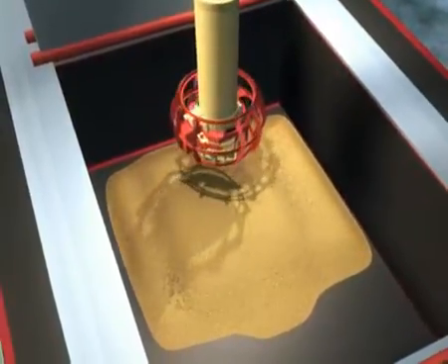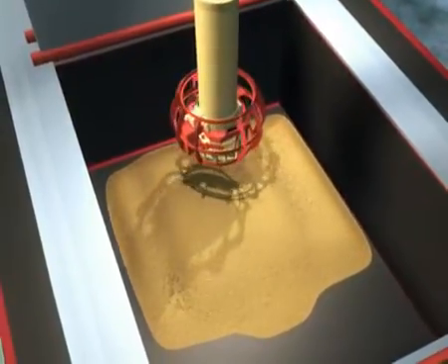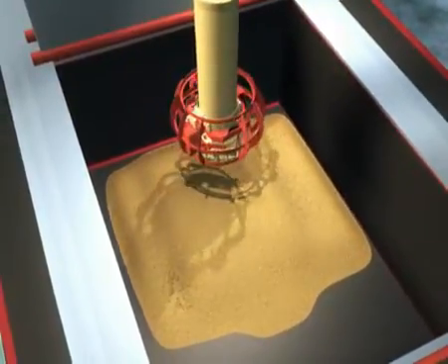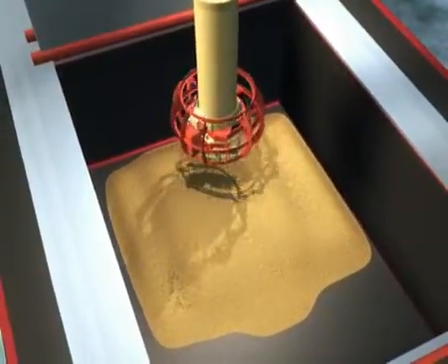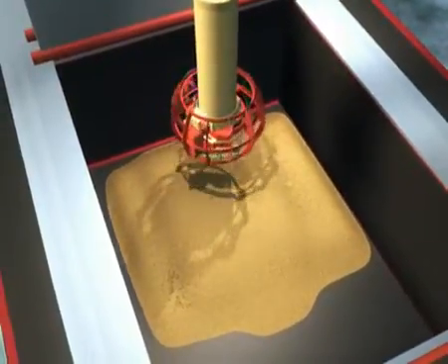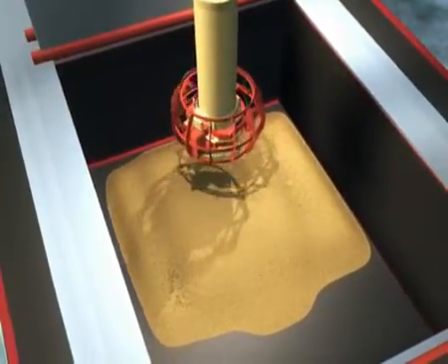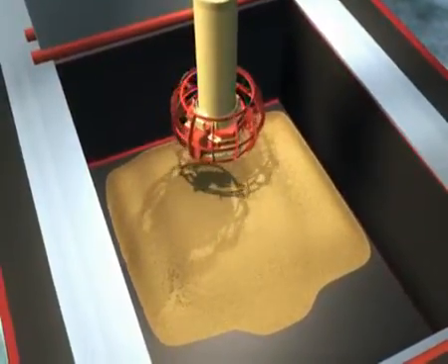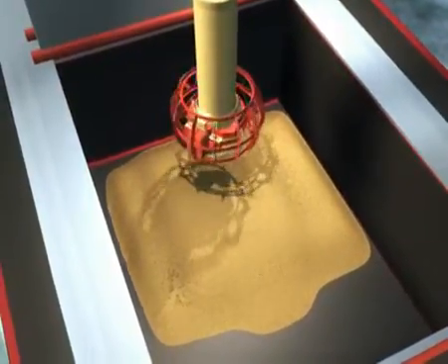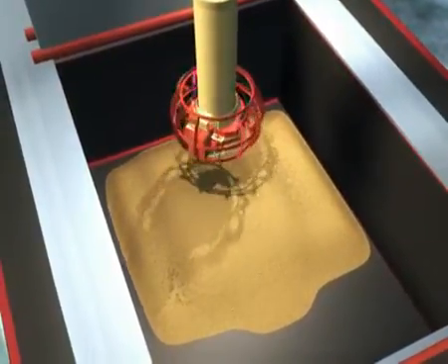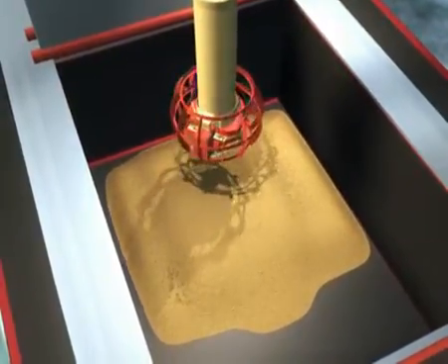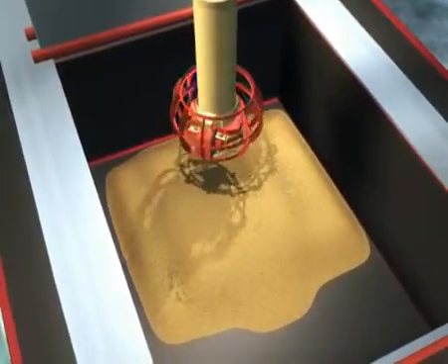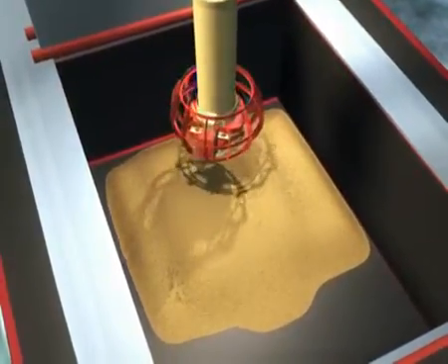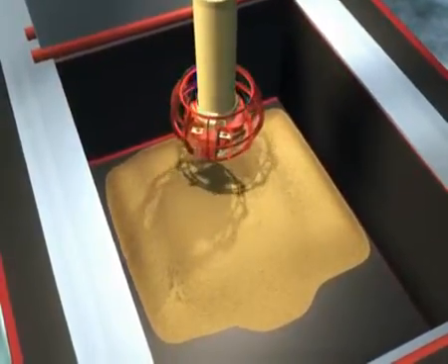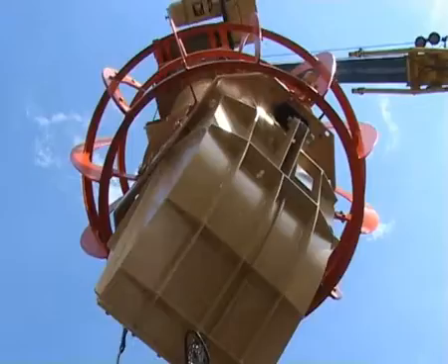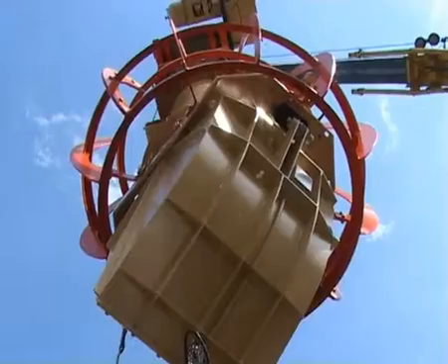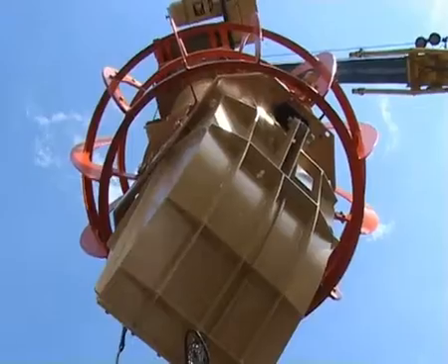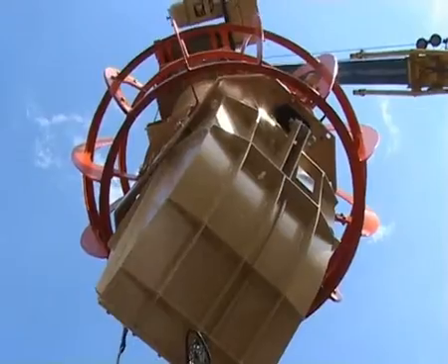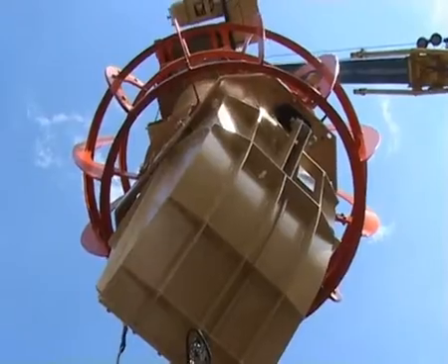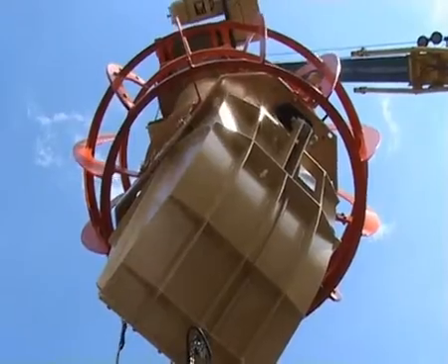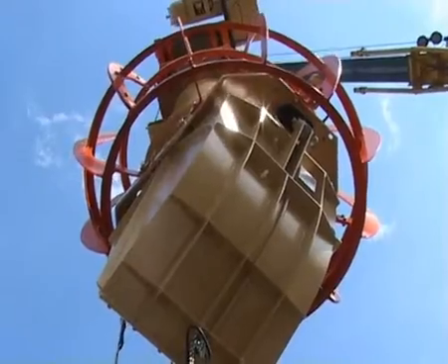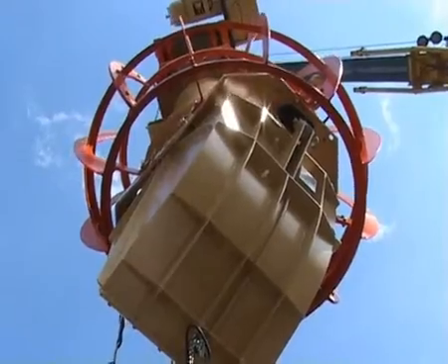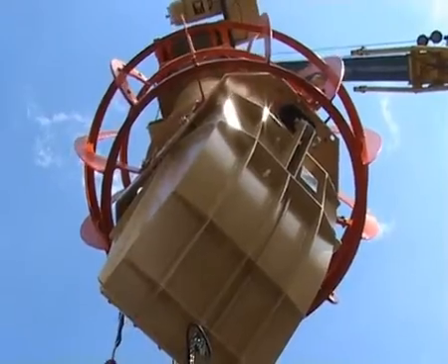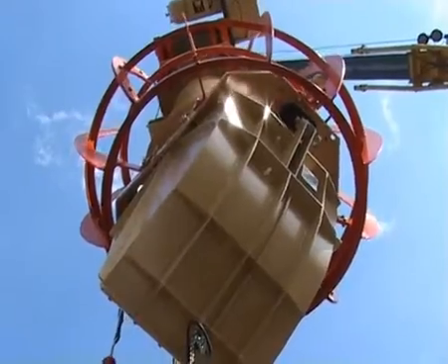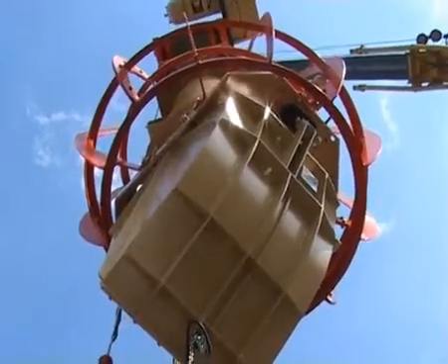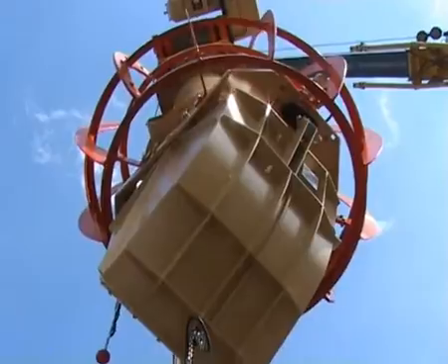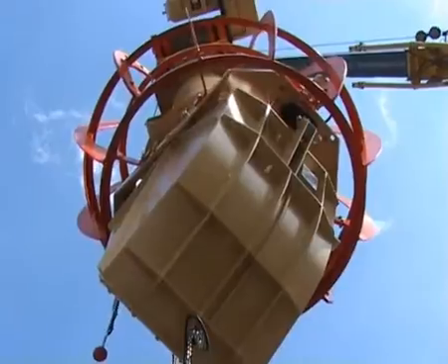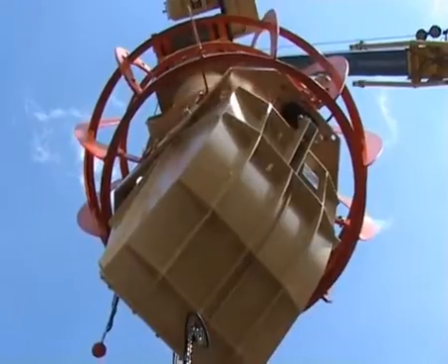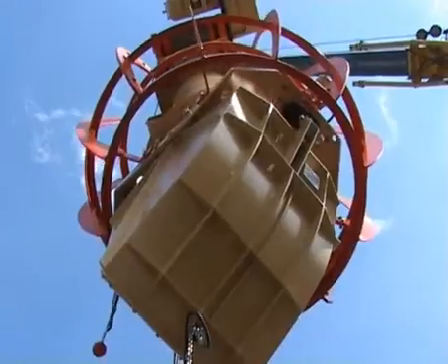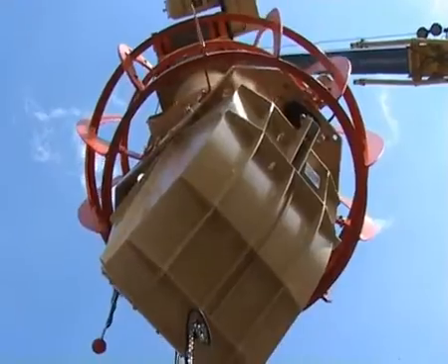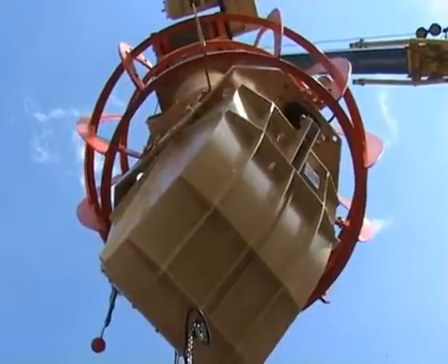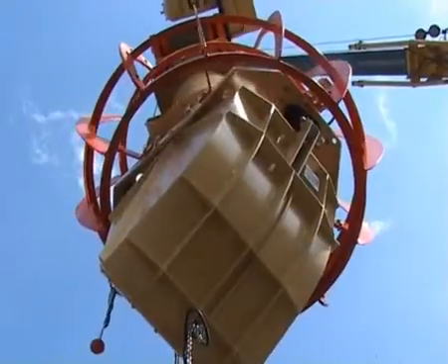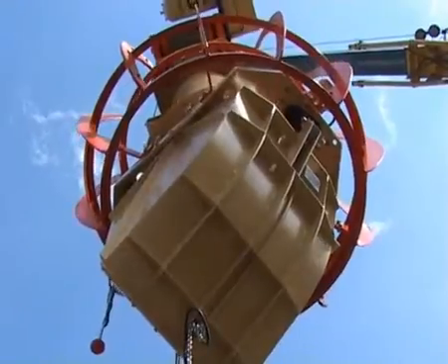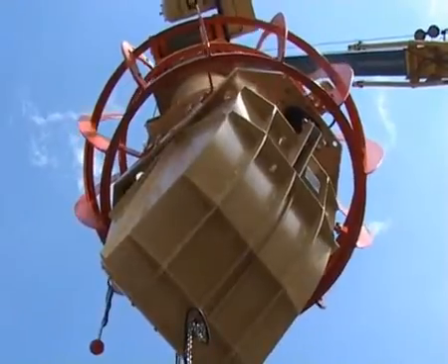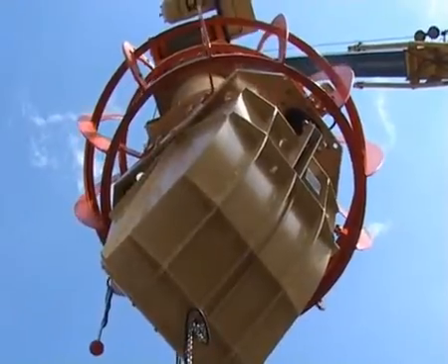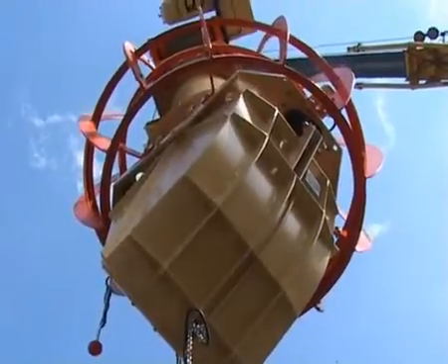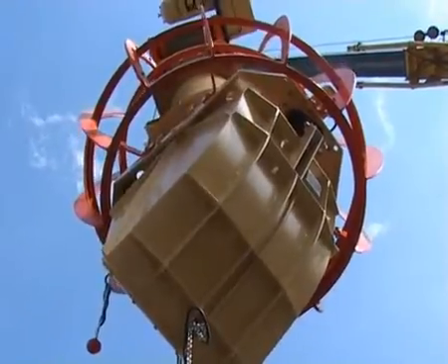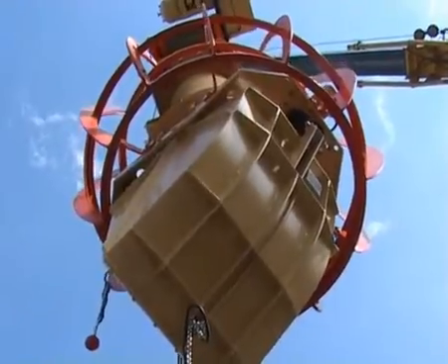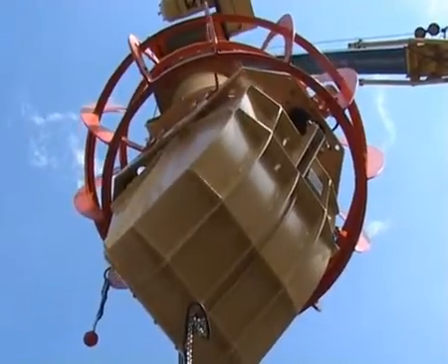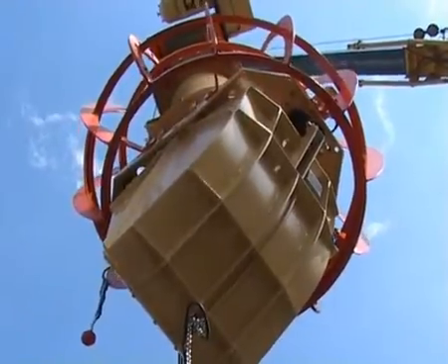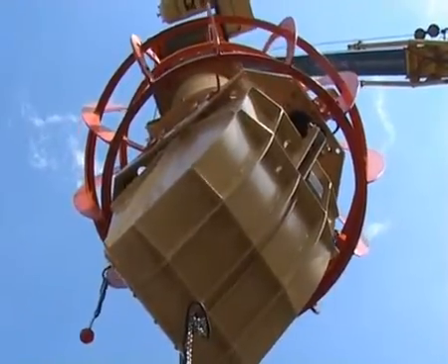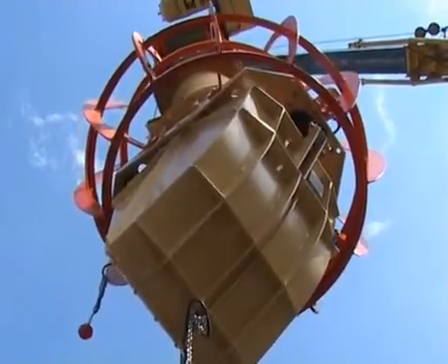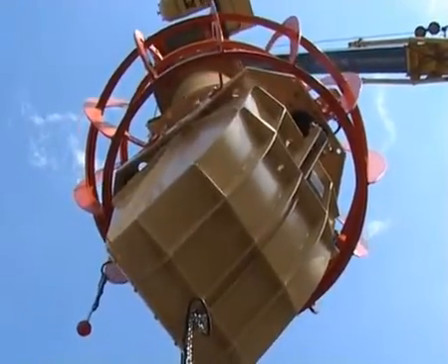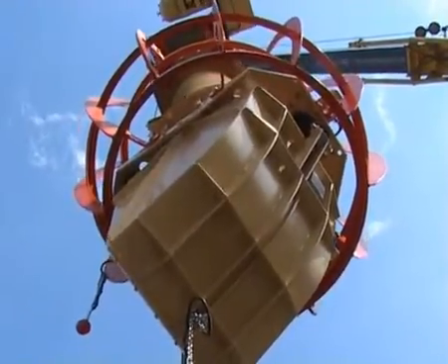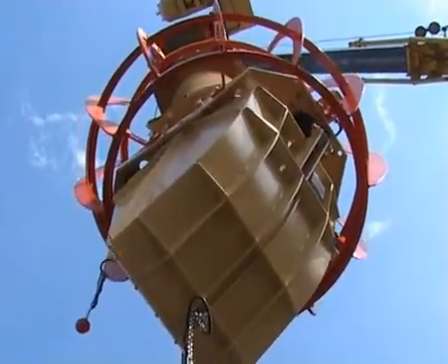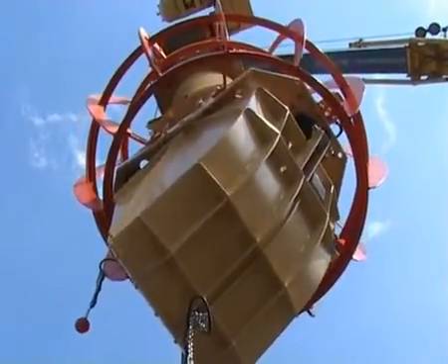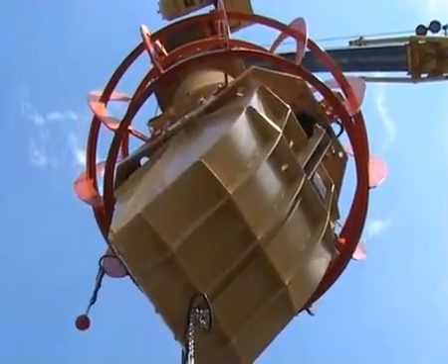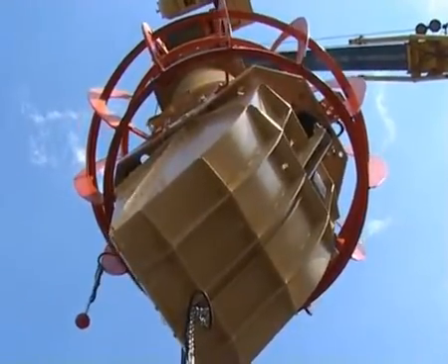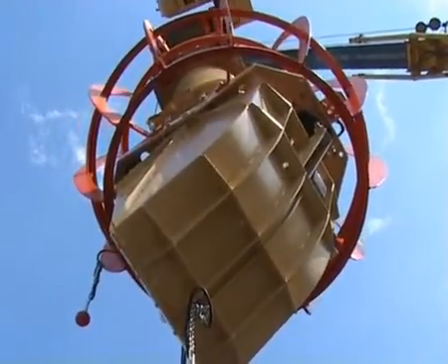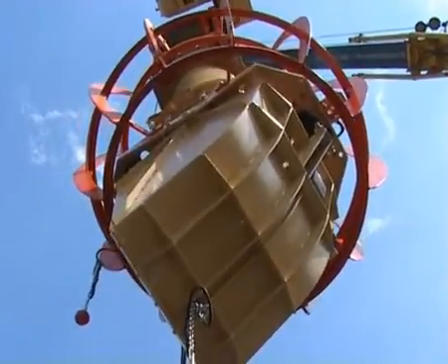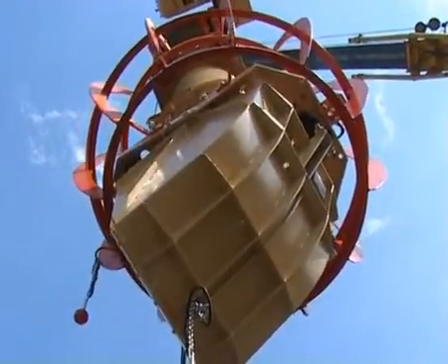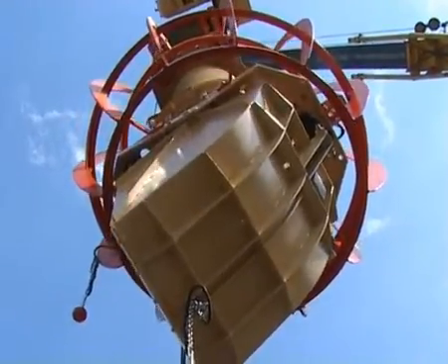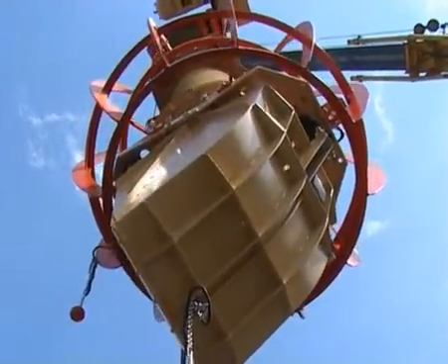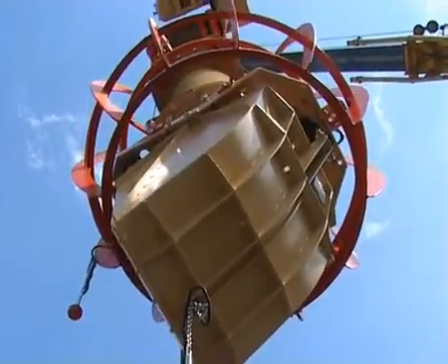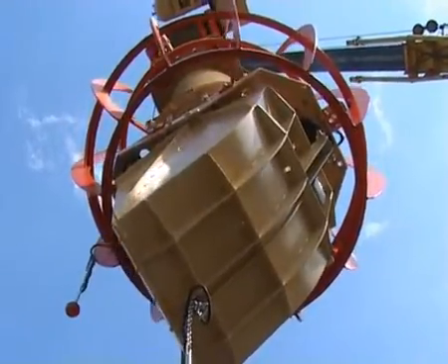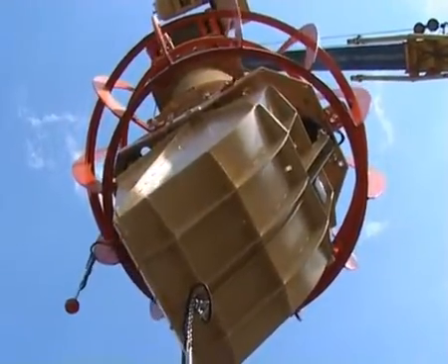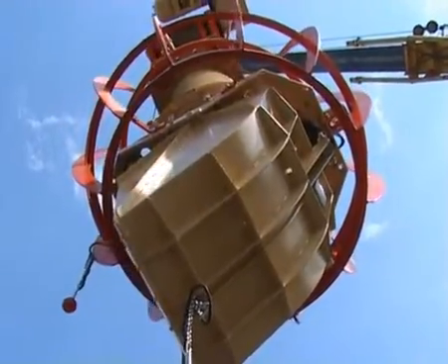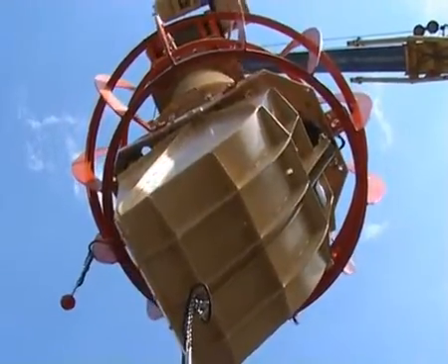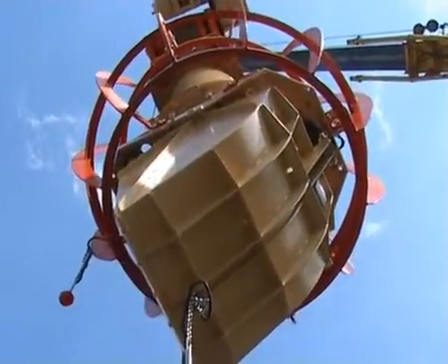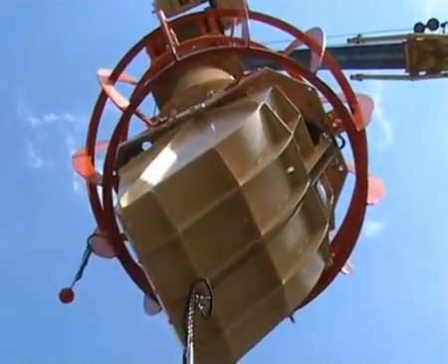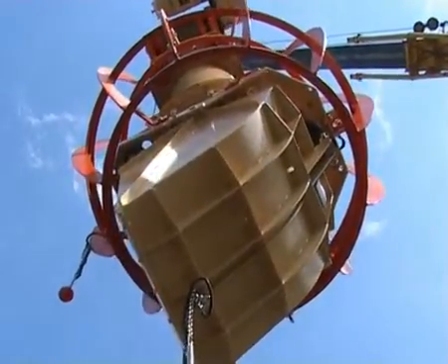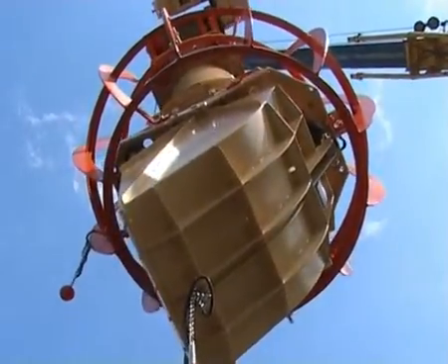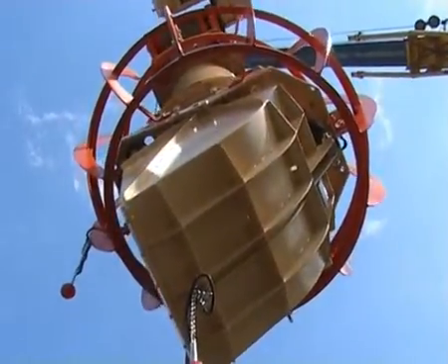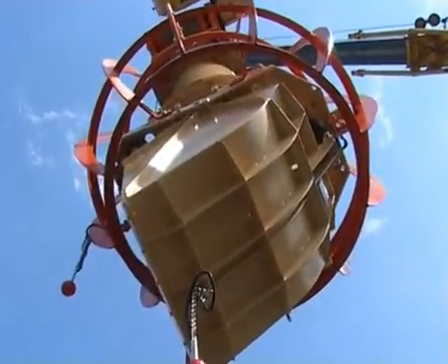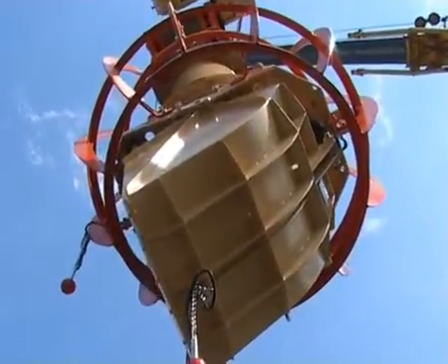This feature brings significant economic benefits to the owners and operators of cargo ships and ports using Henlich Telescopic Chutes.